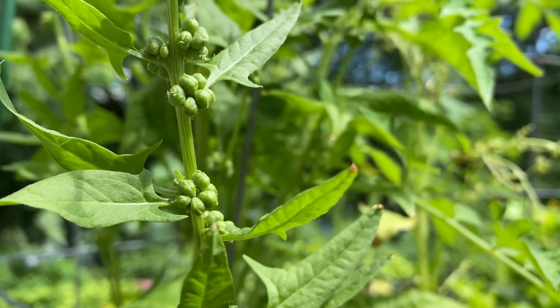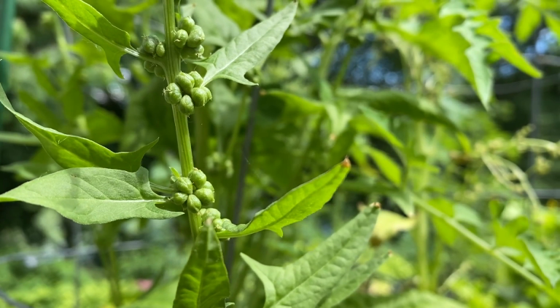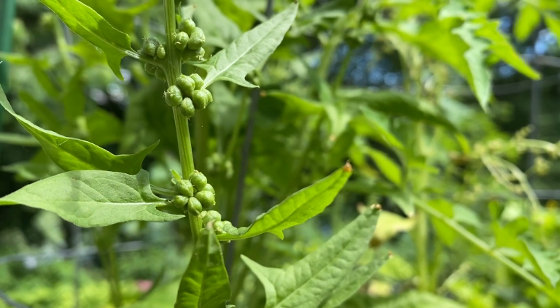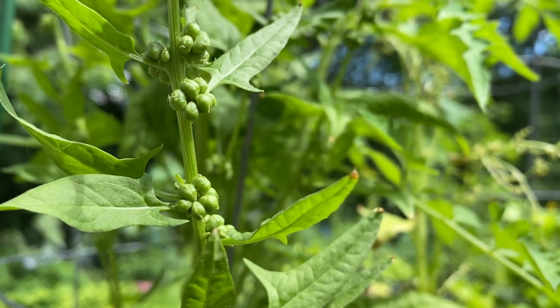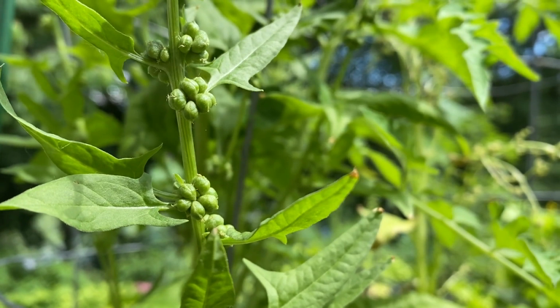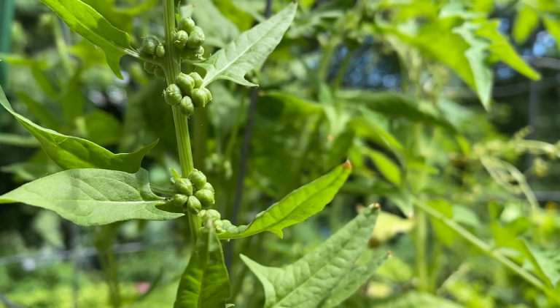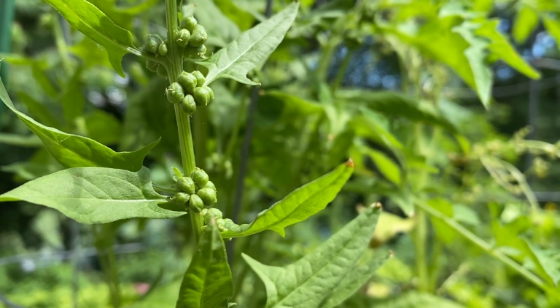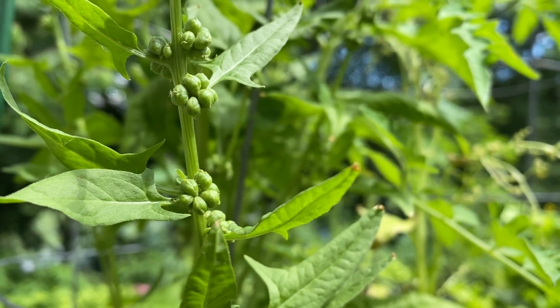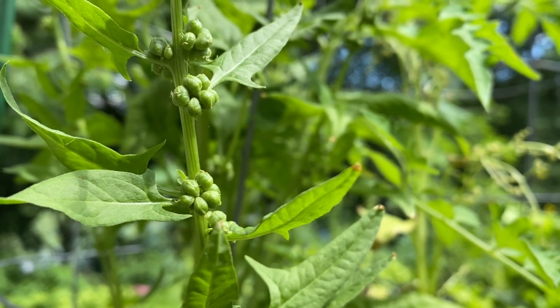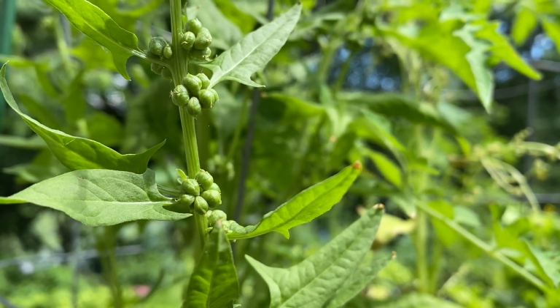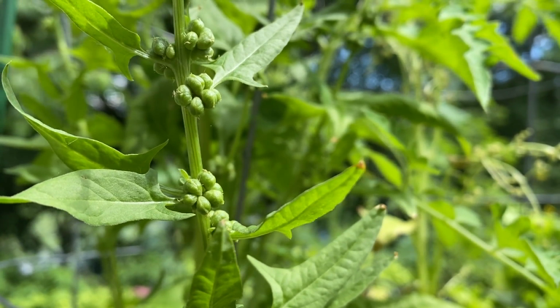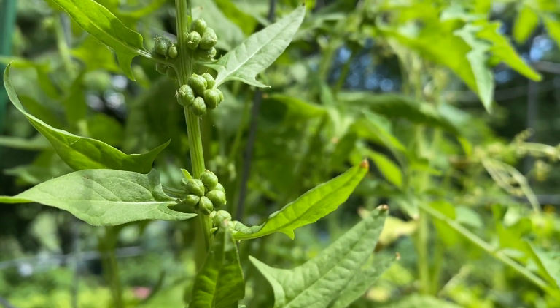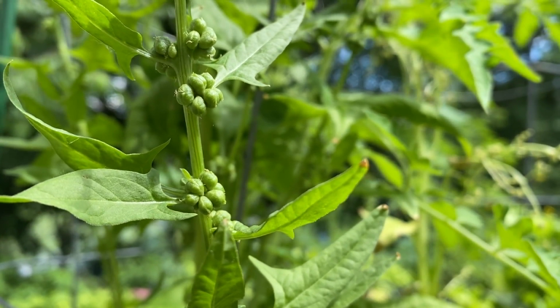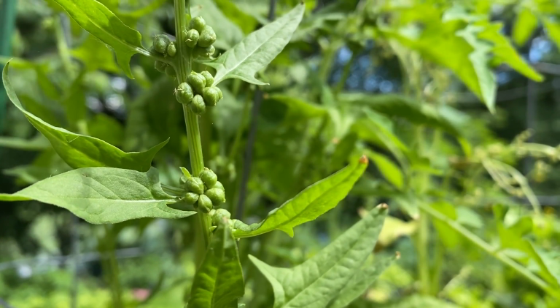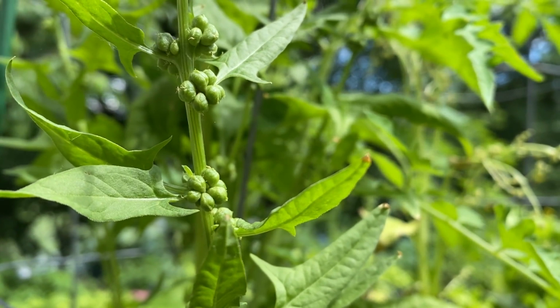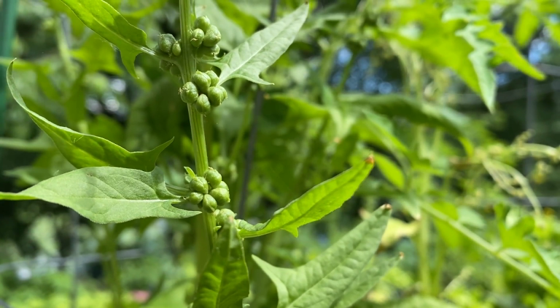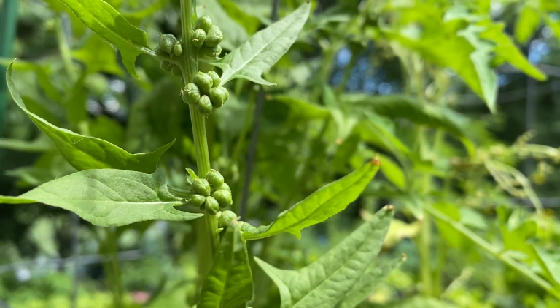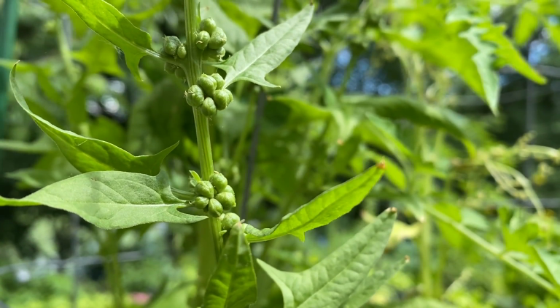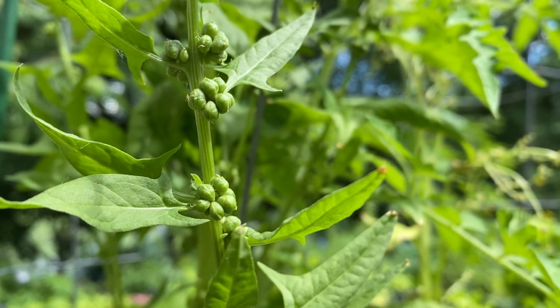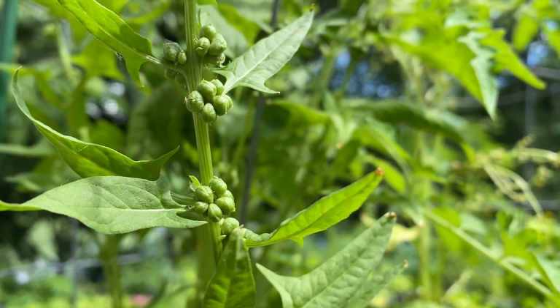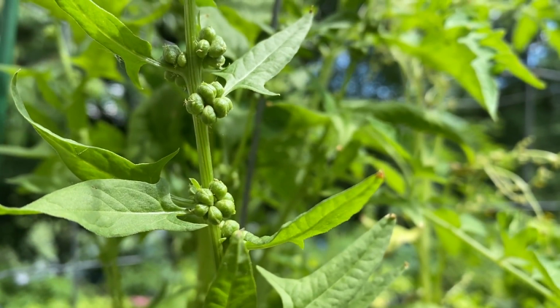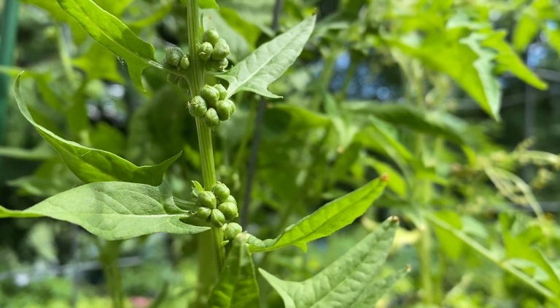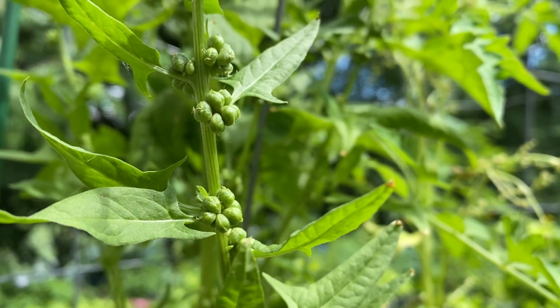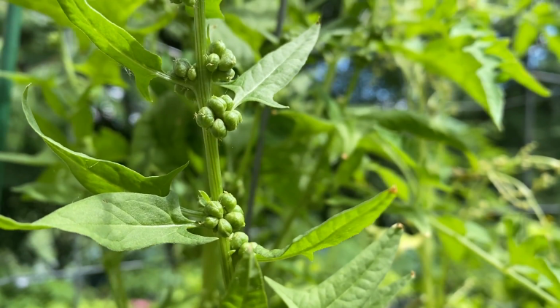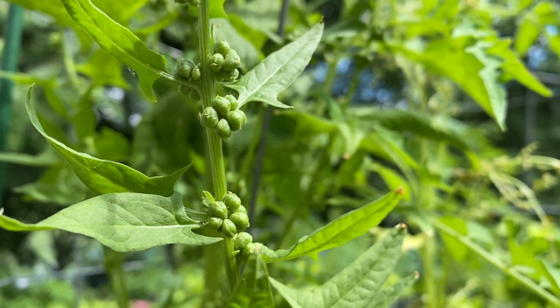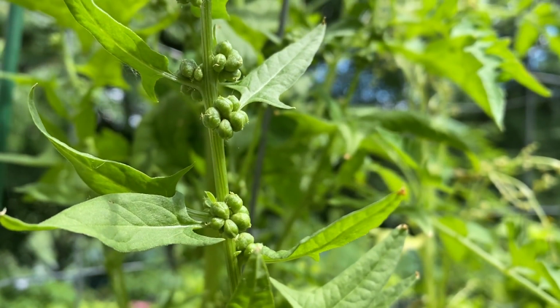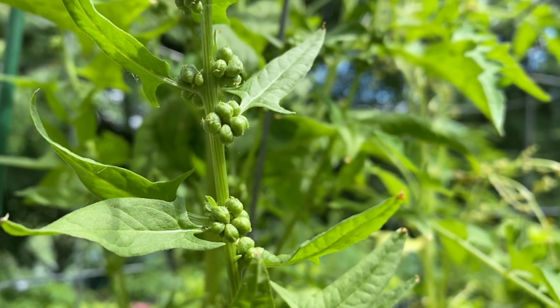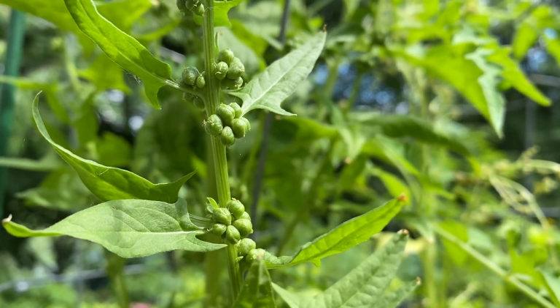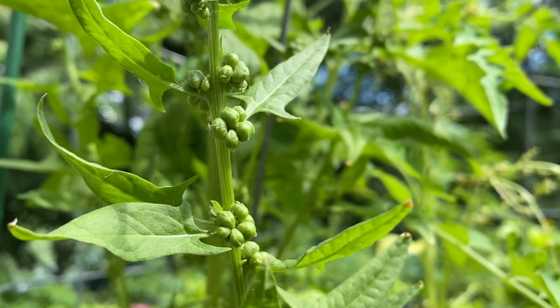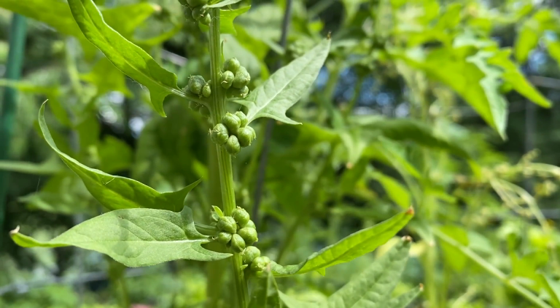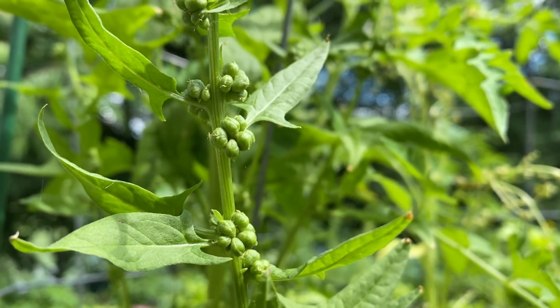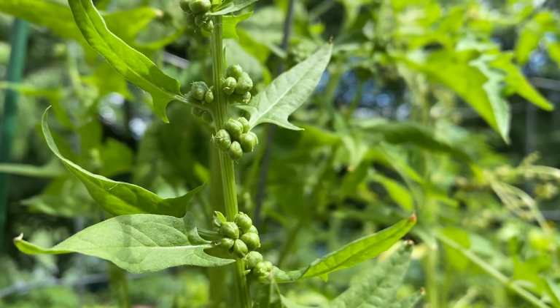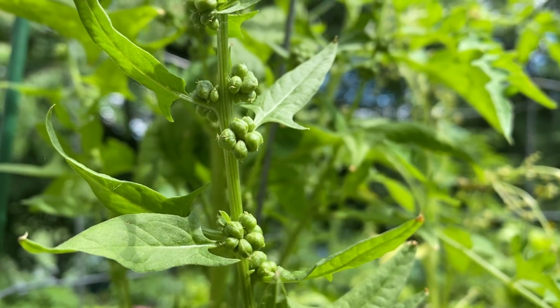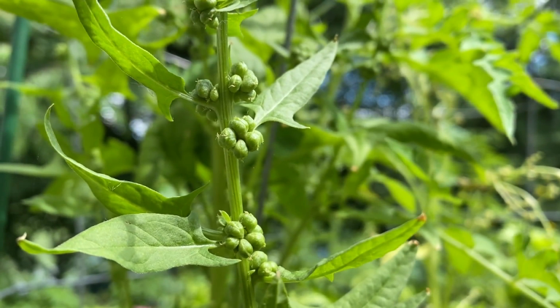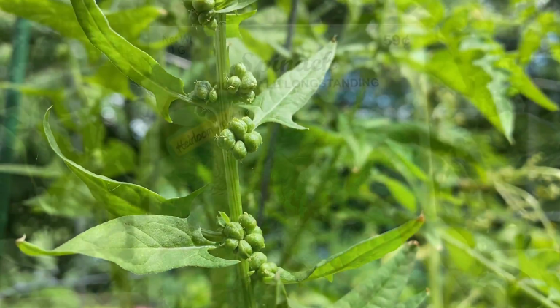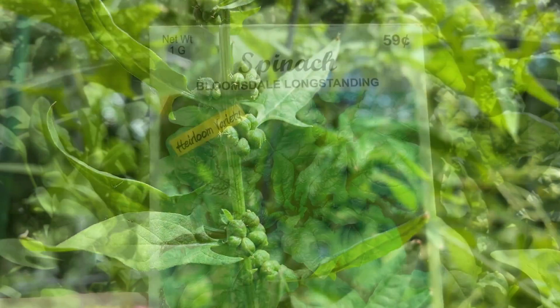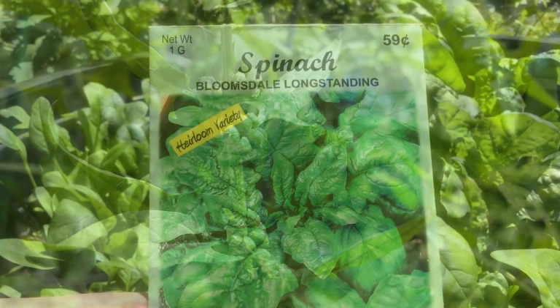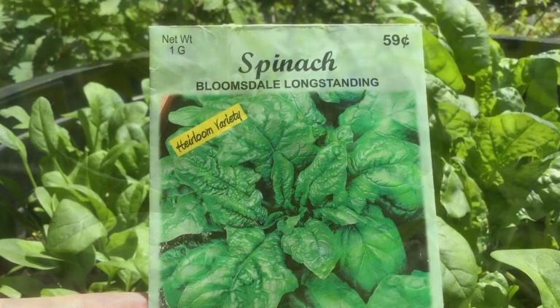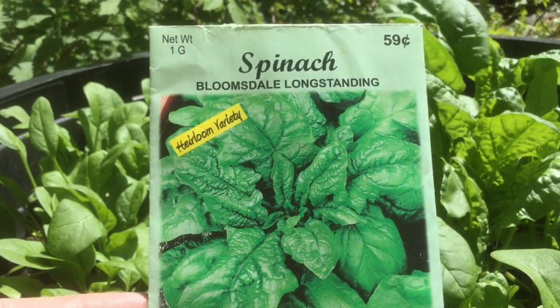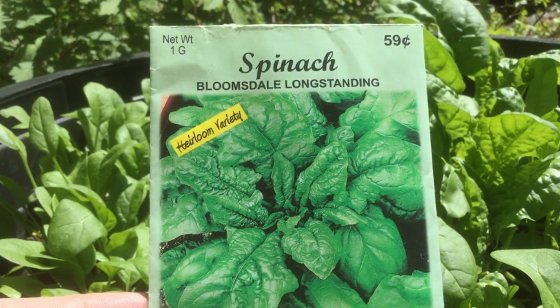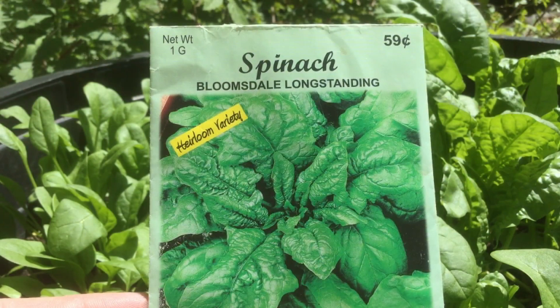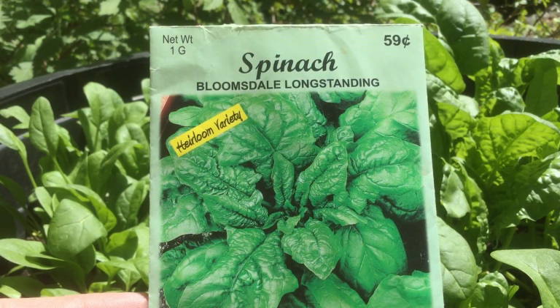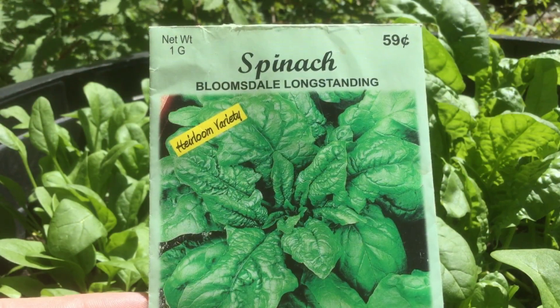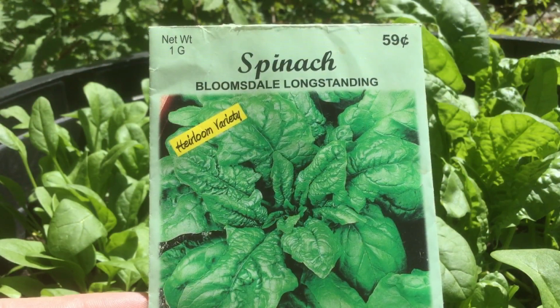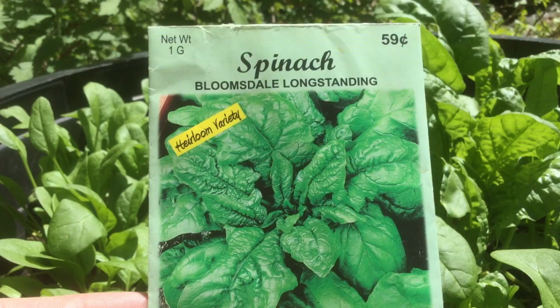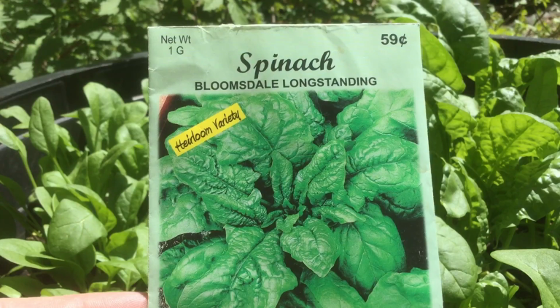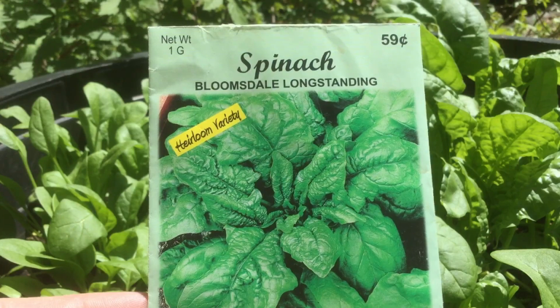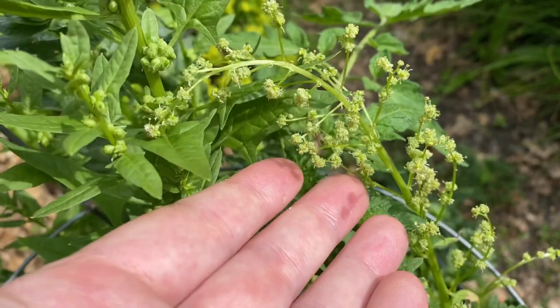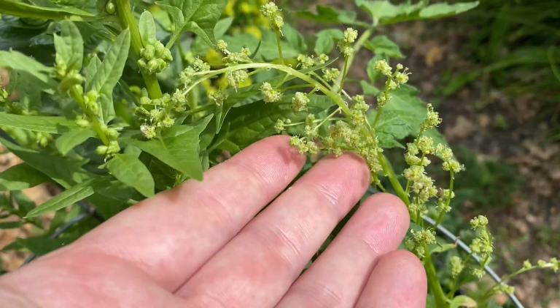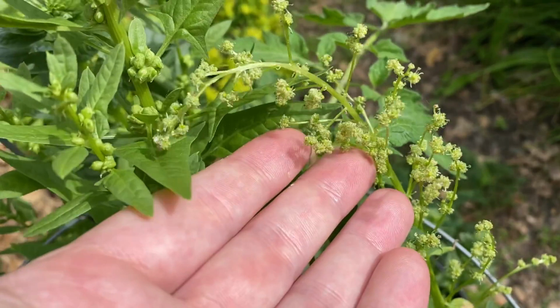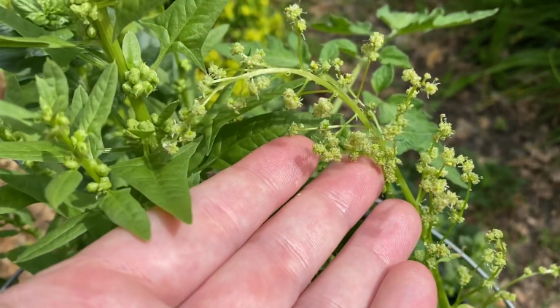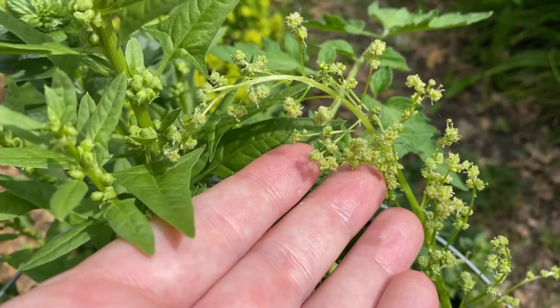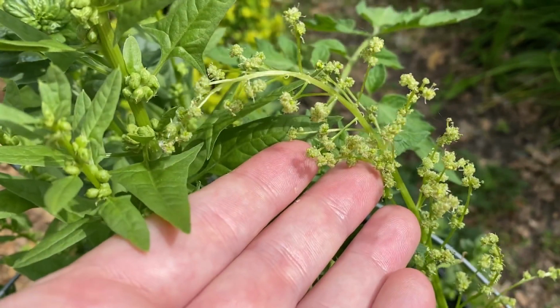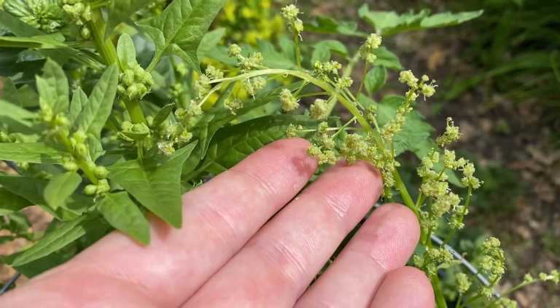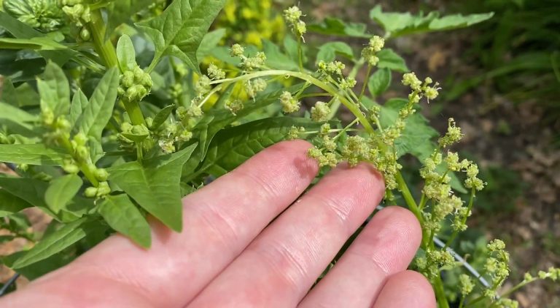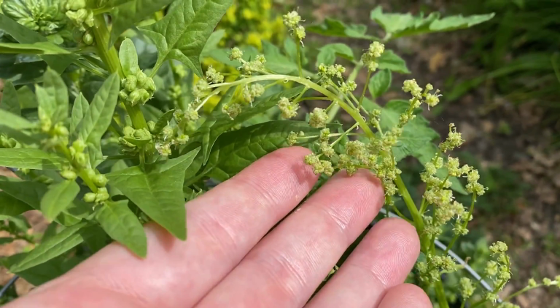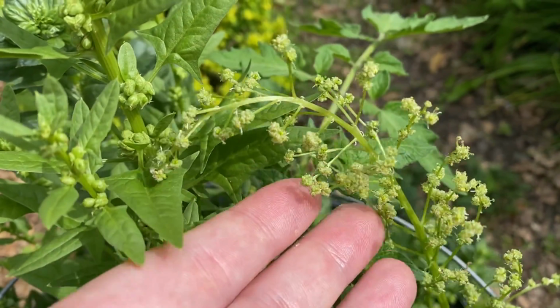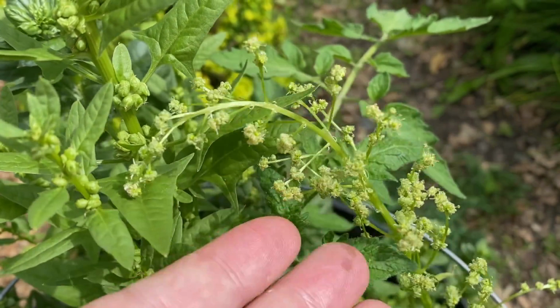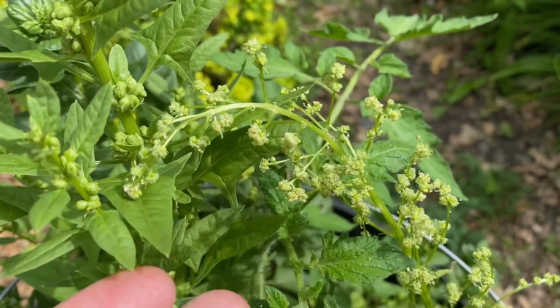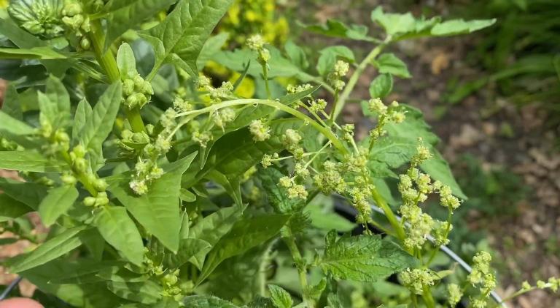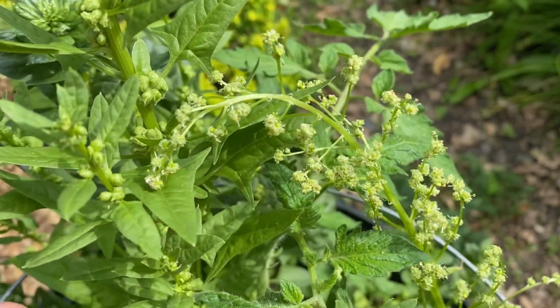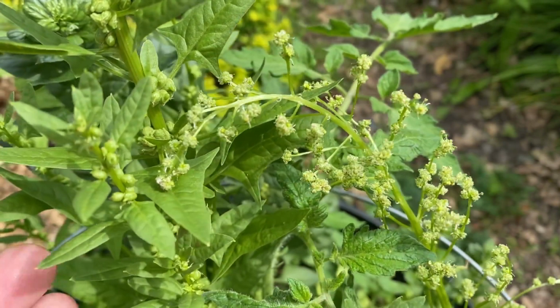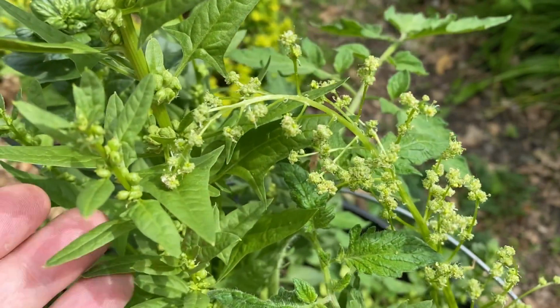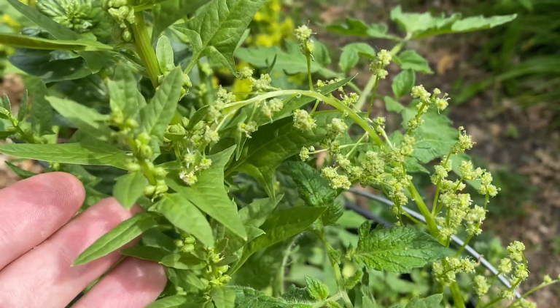Welcome to the garden. Today I want to share with you a fact about spinach: they have male and female plants.